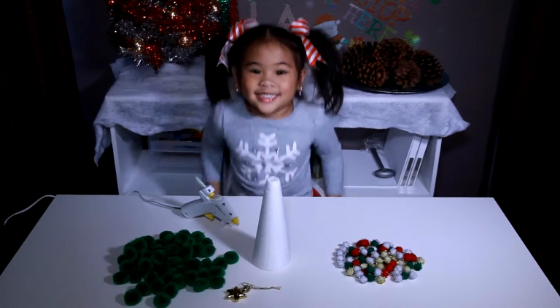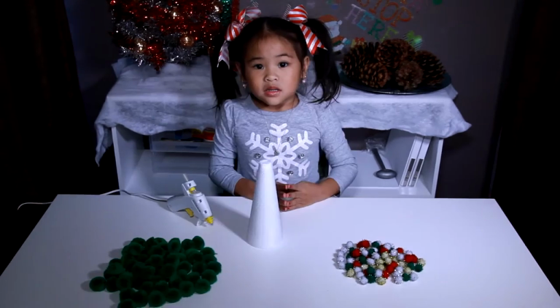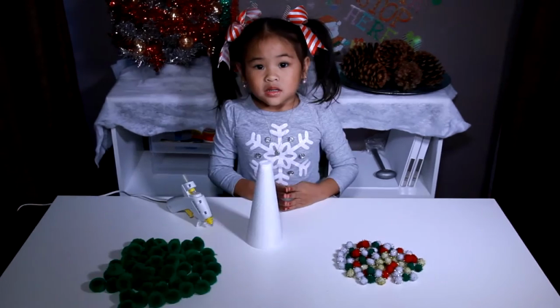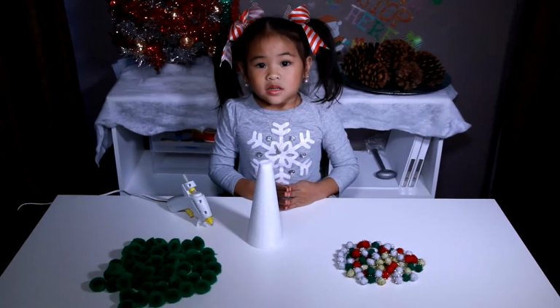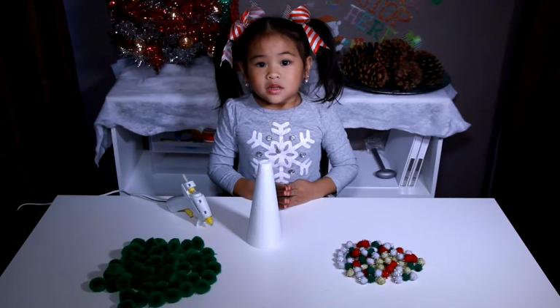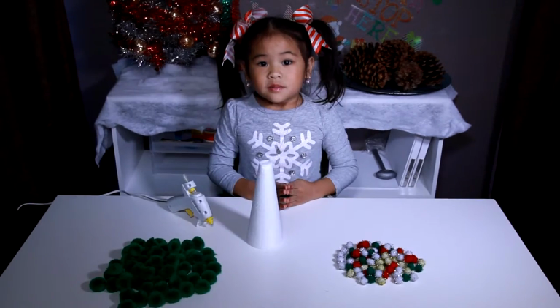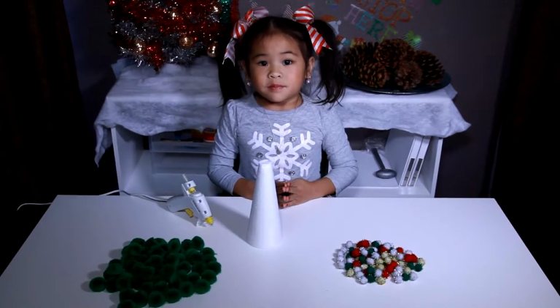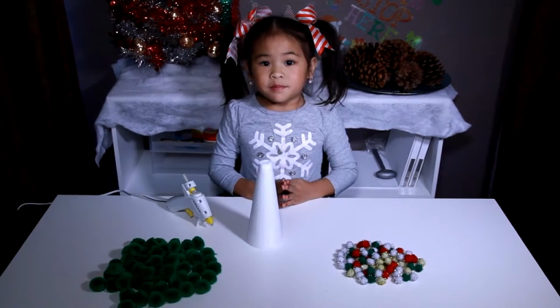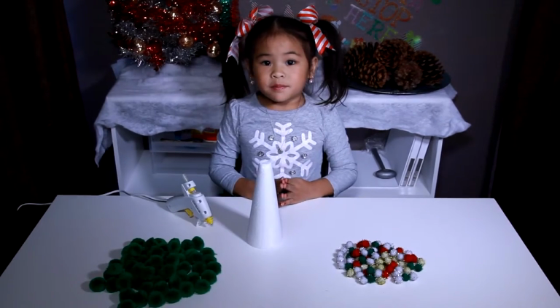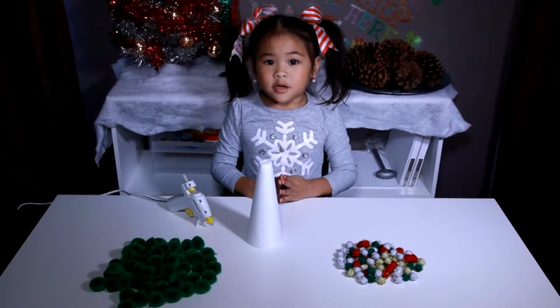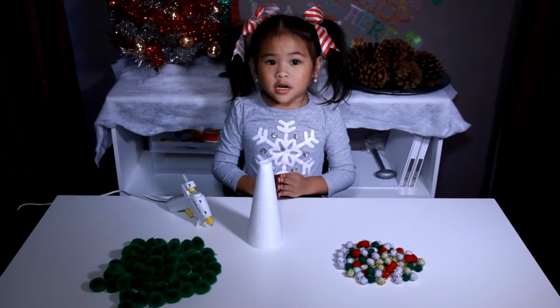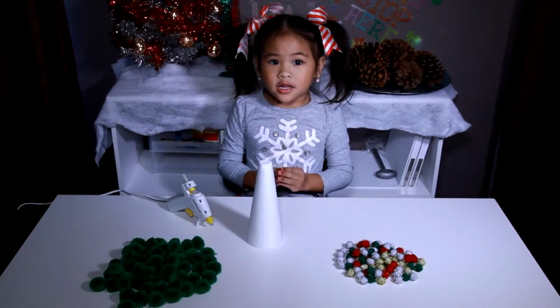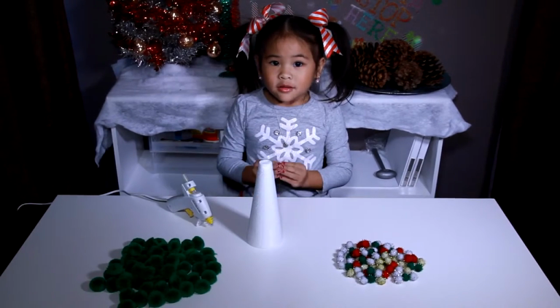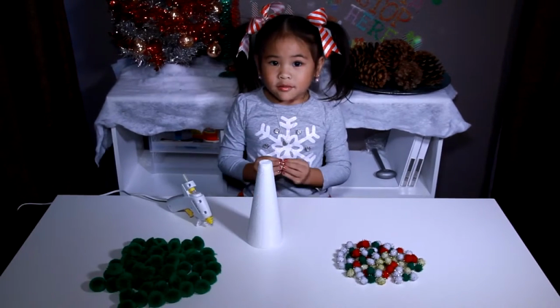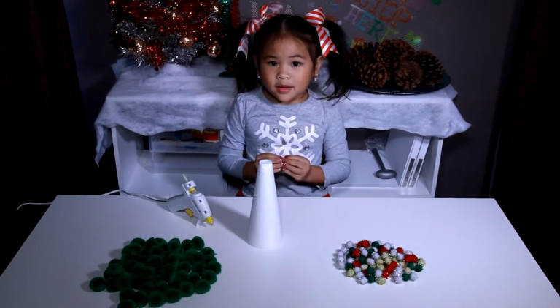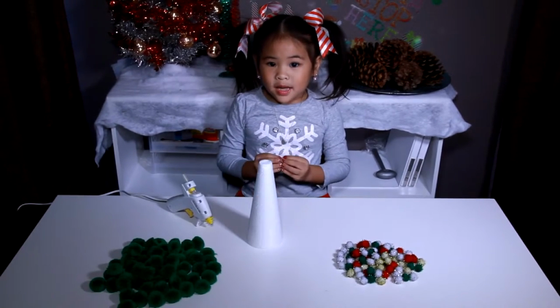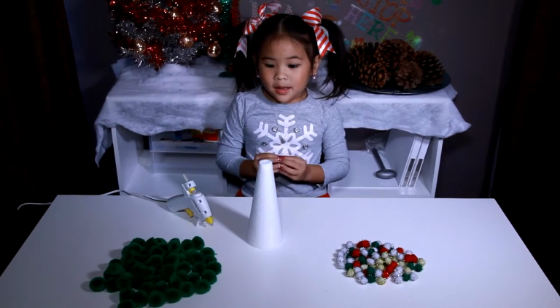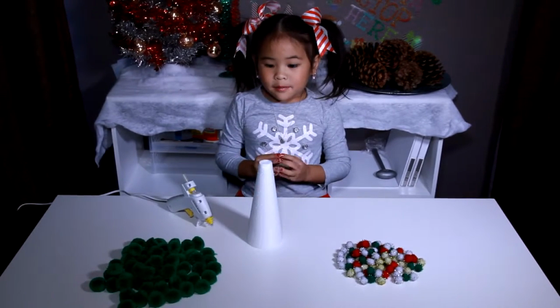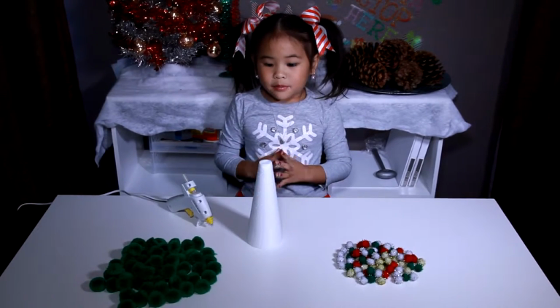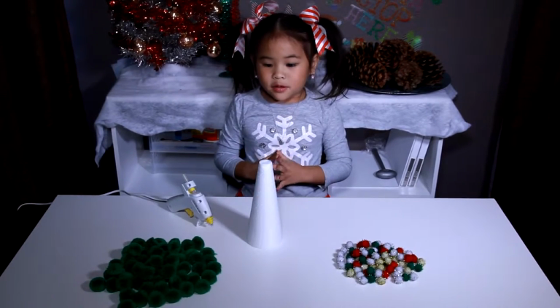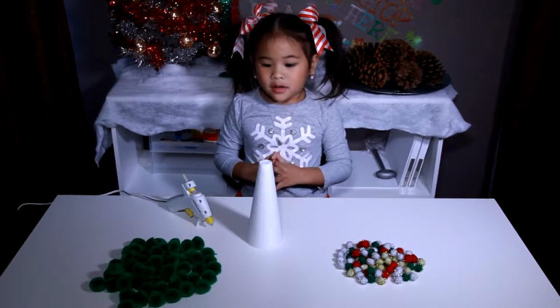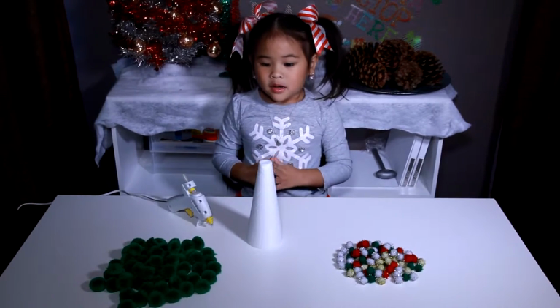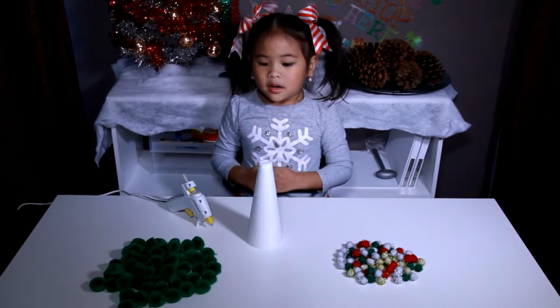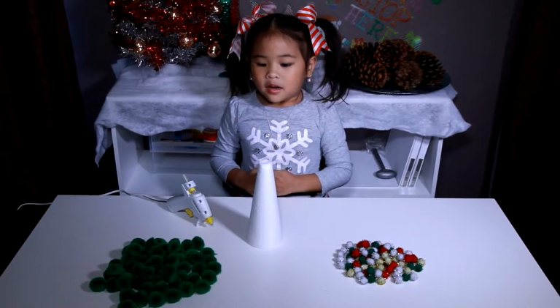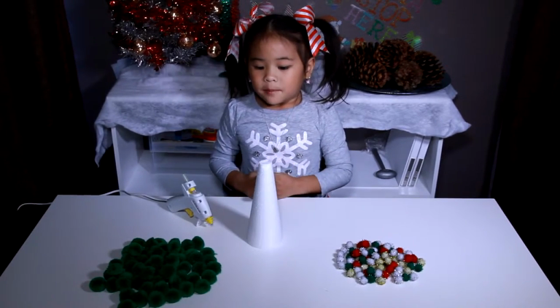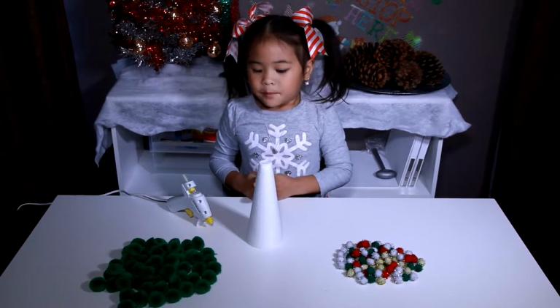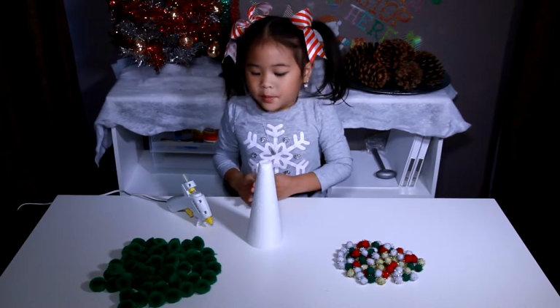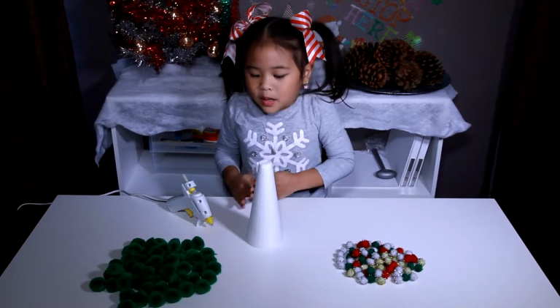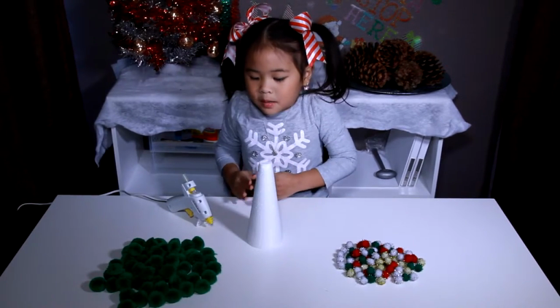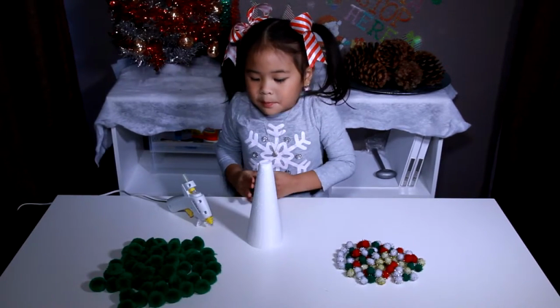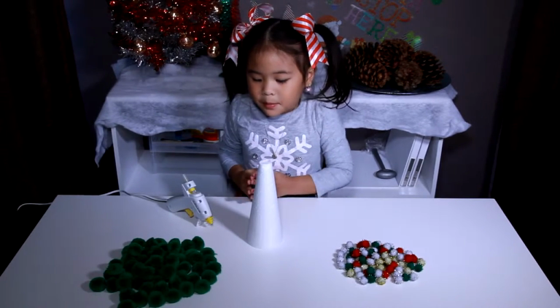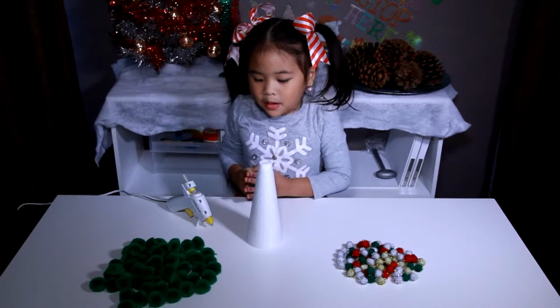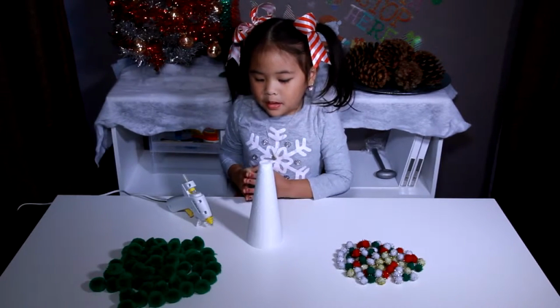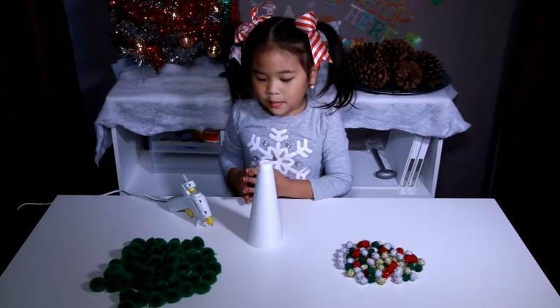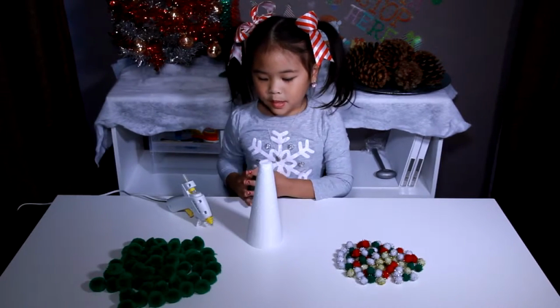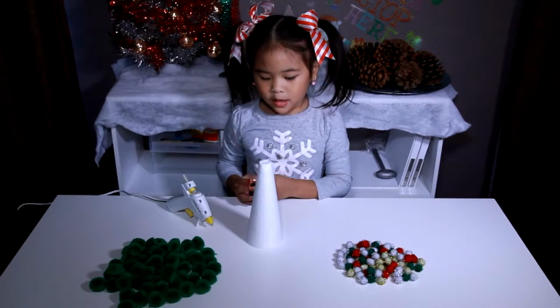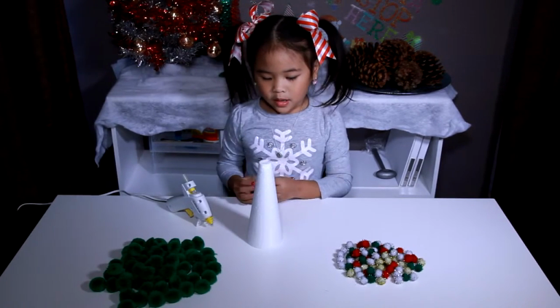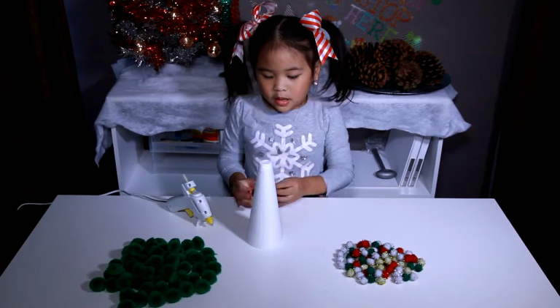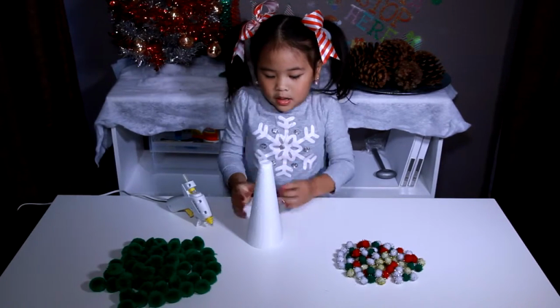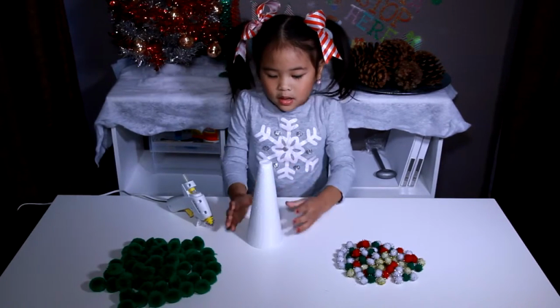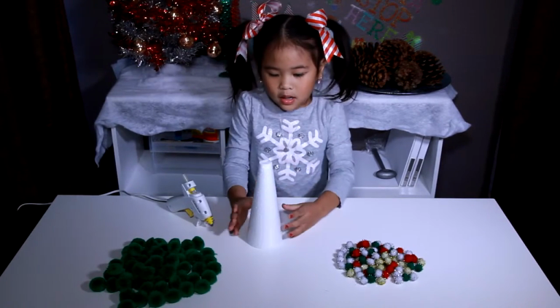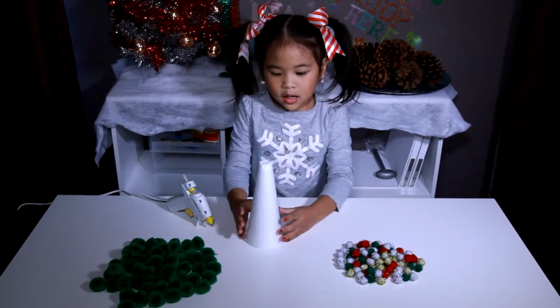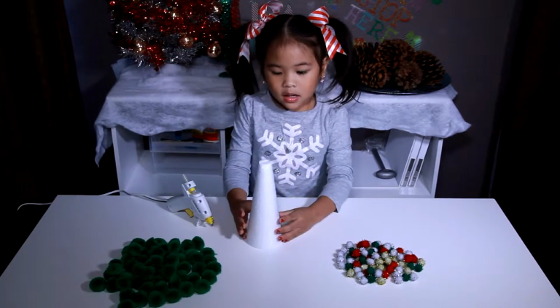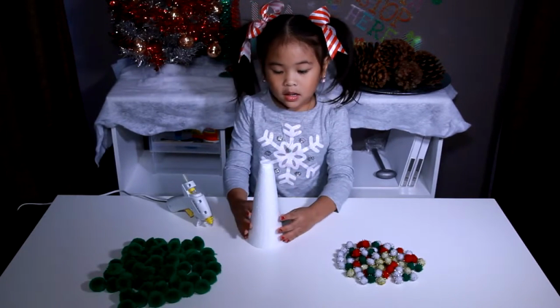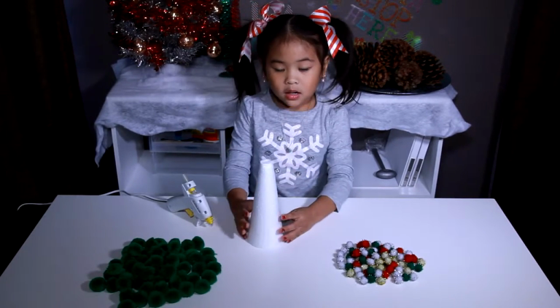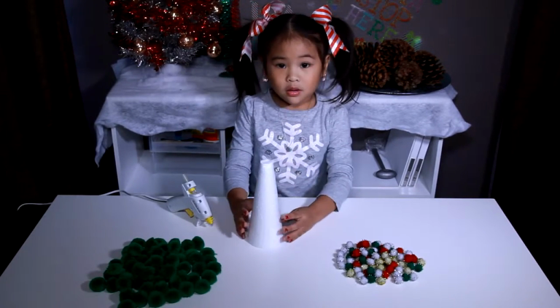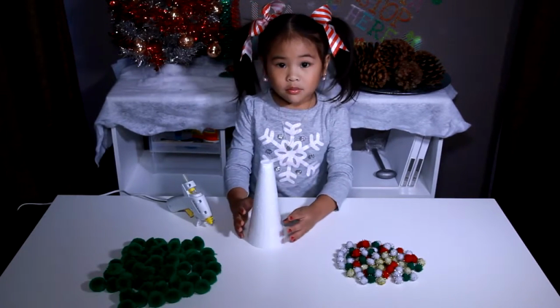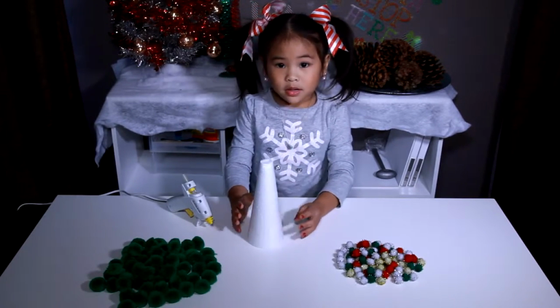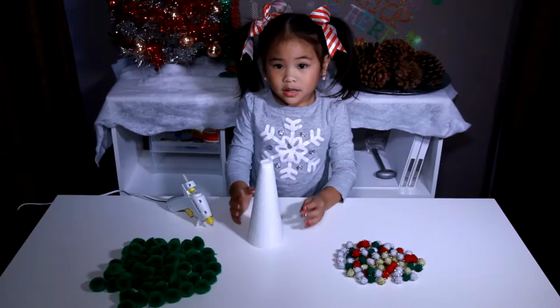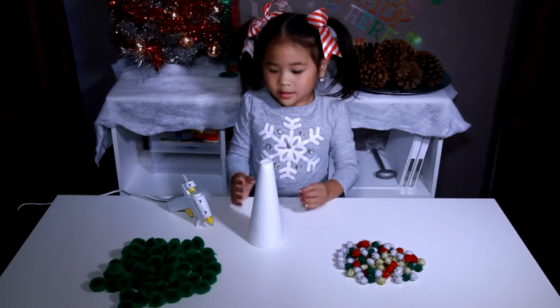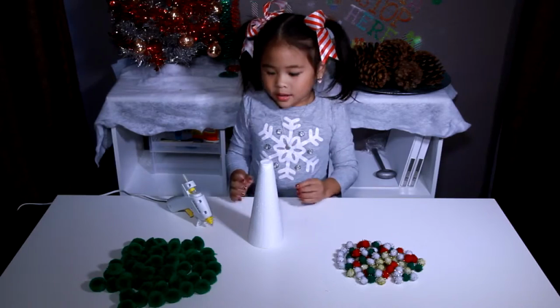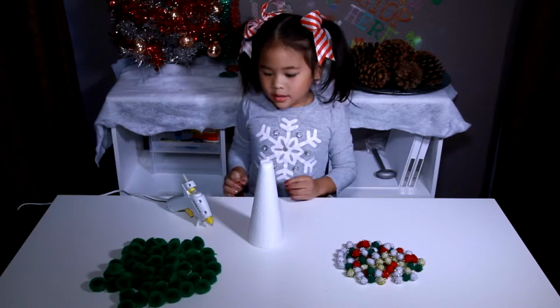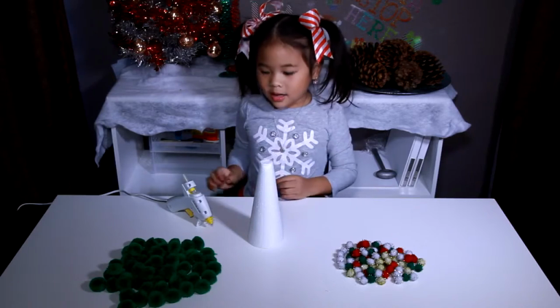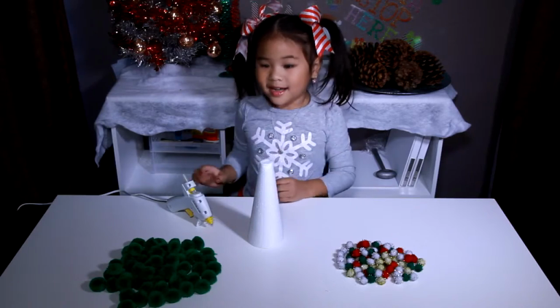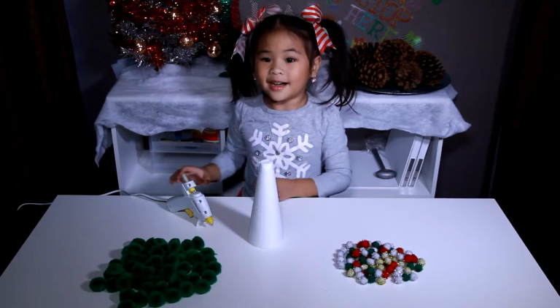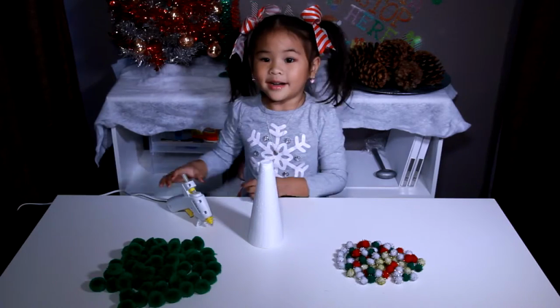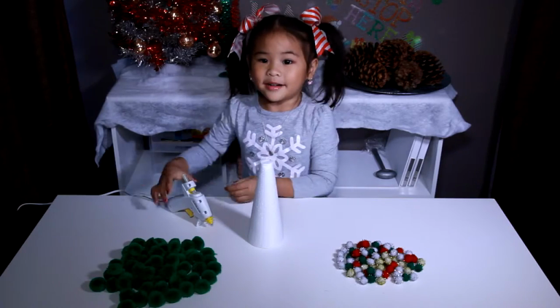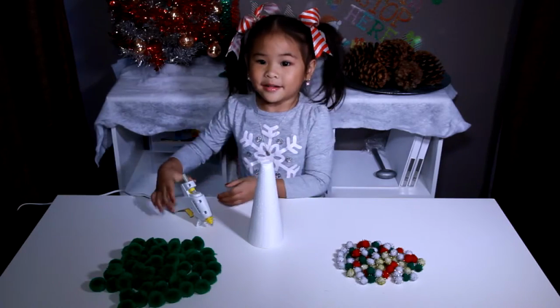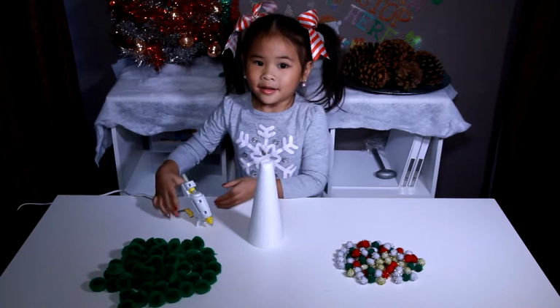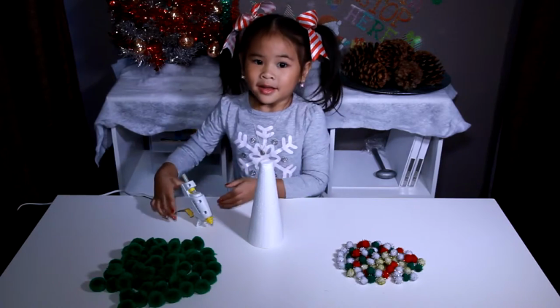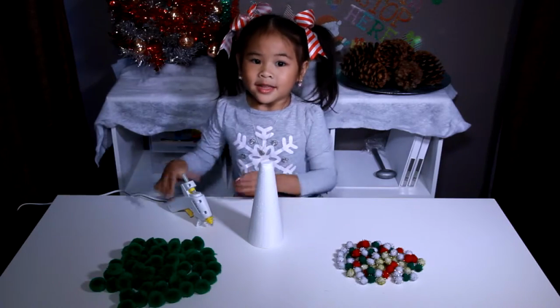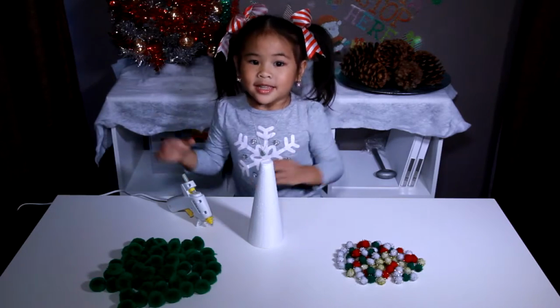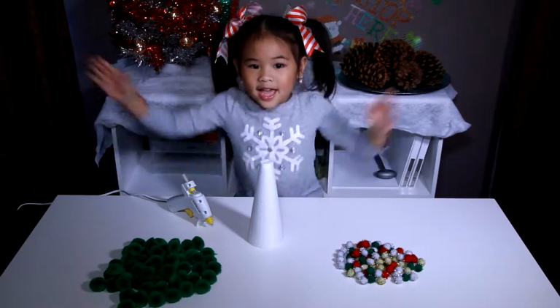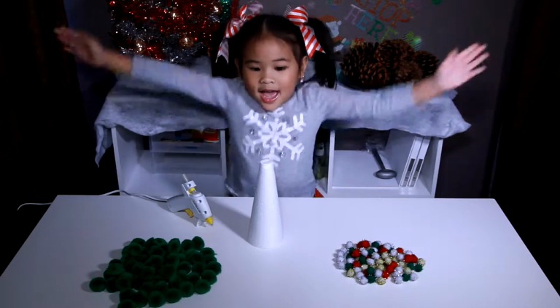First we have to put pom-poms all over the cone. Yay!